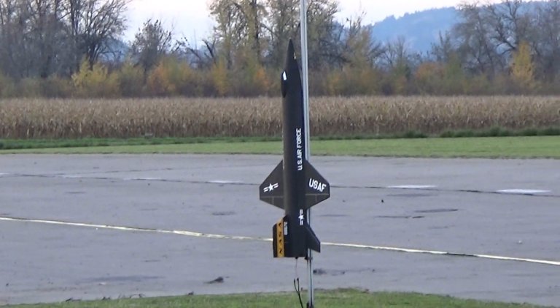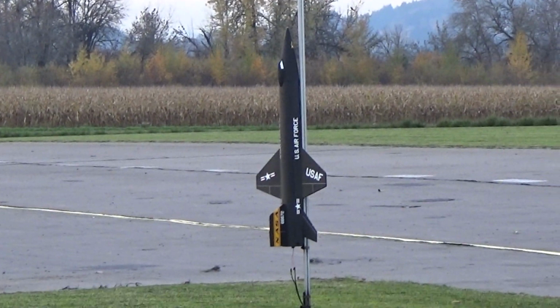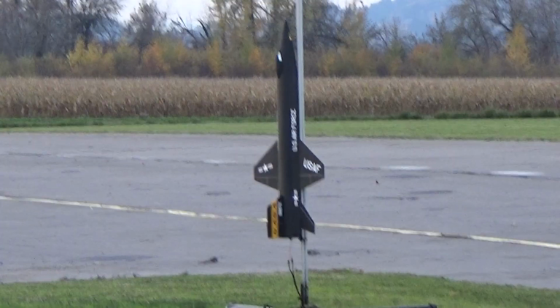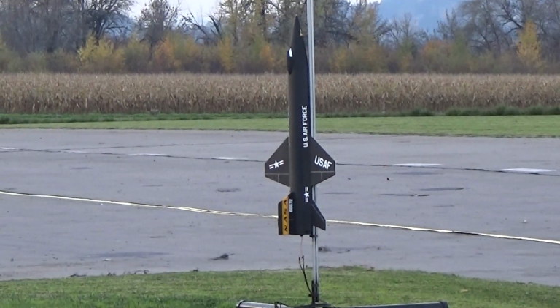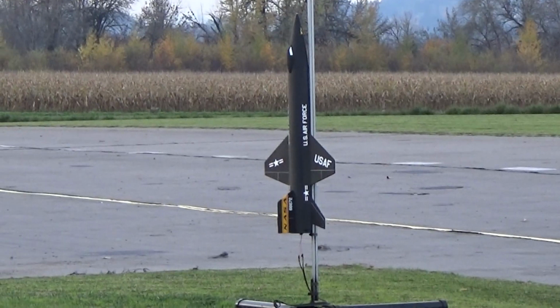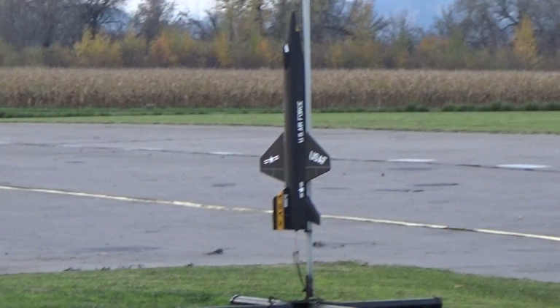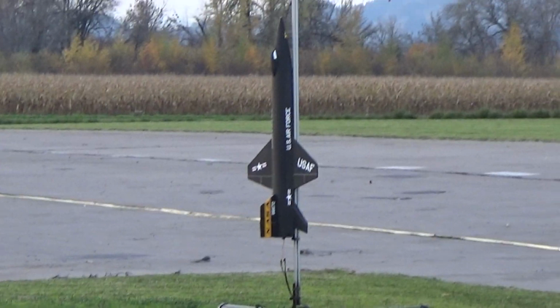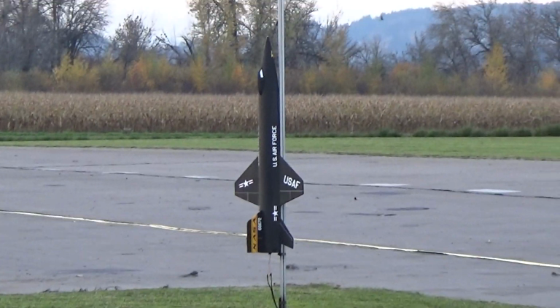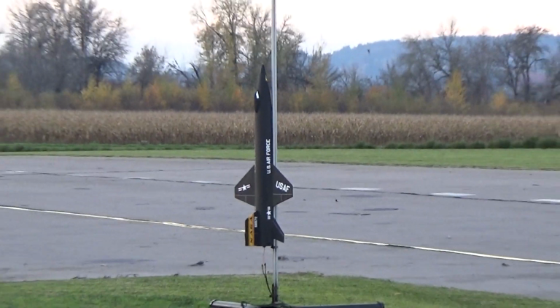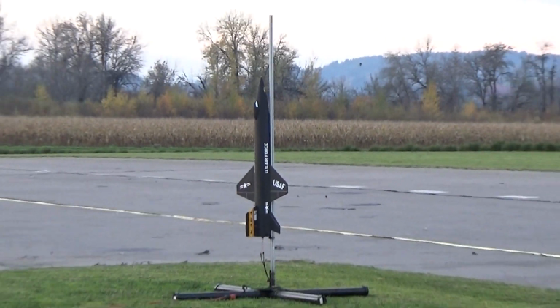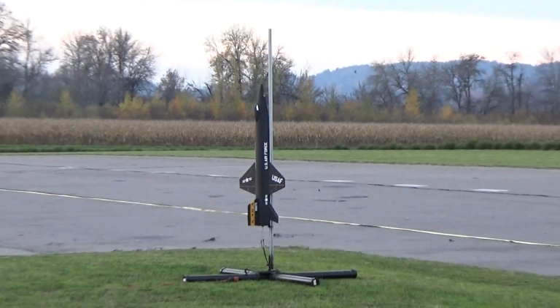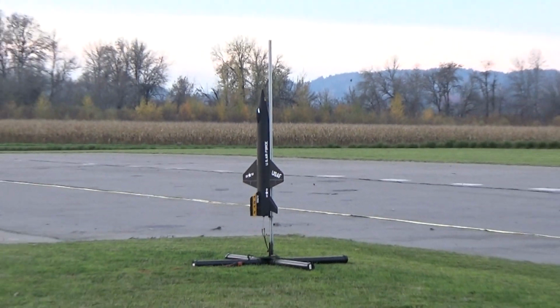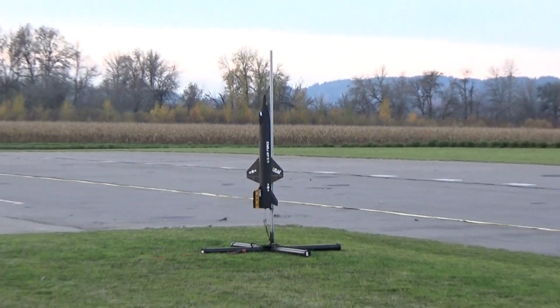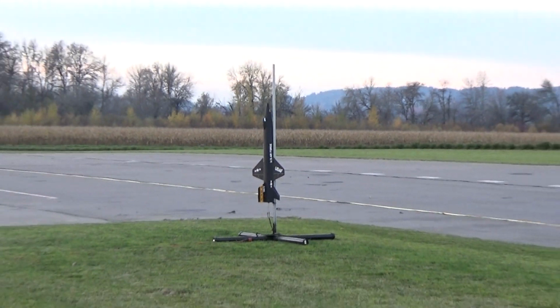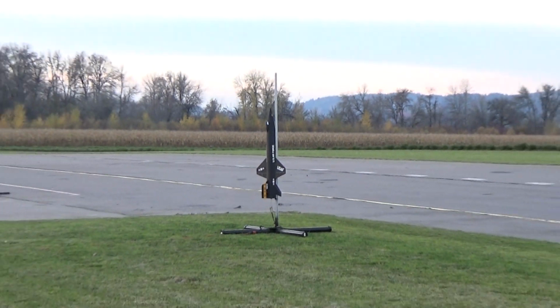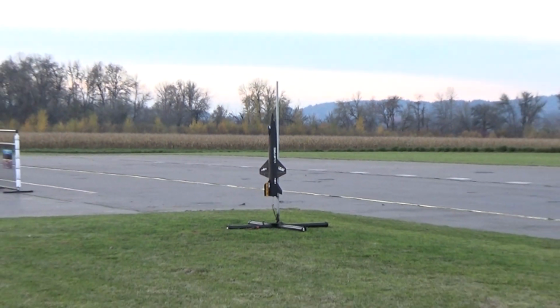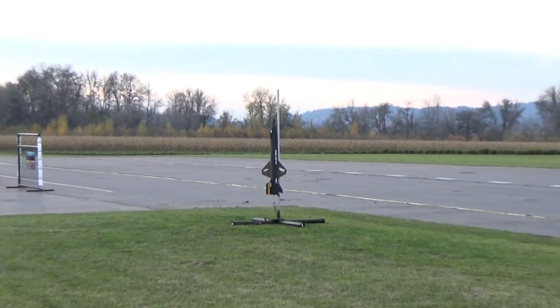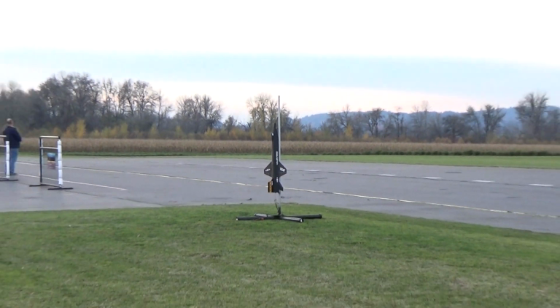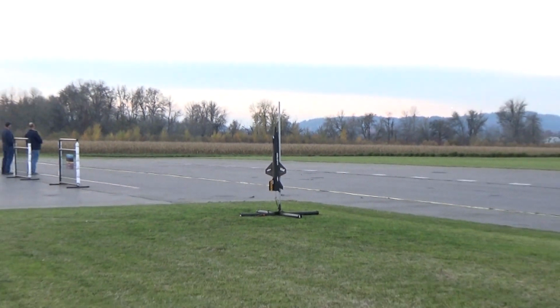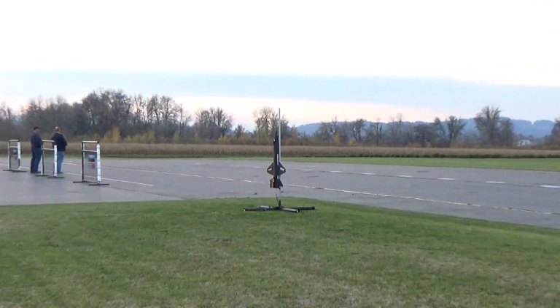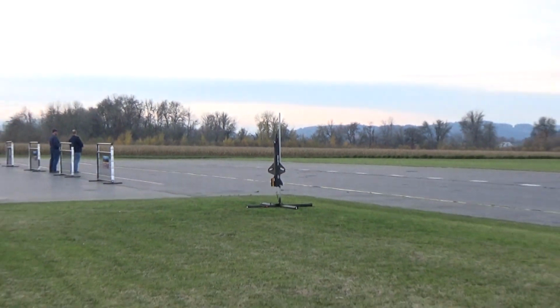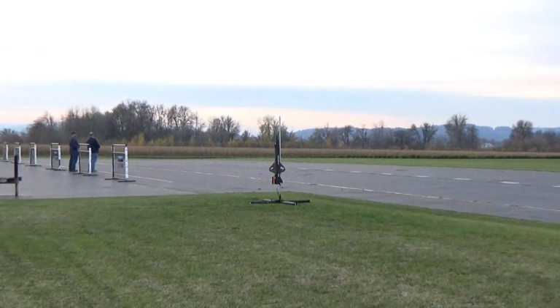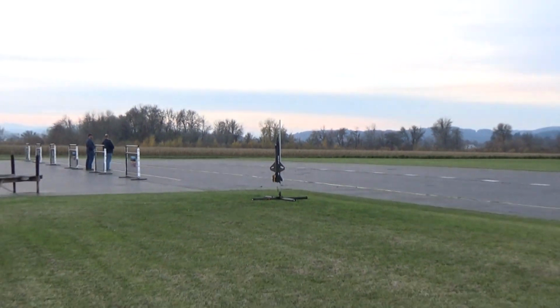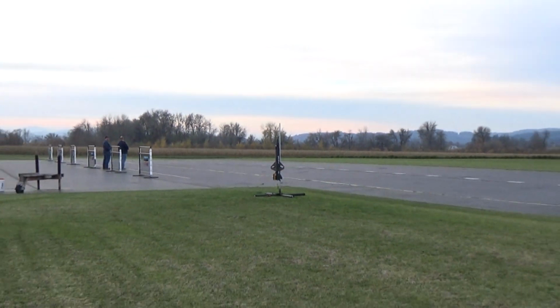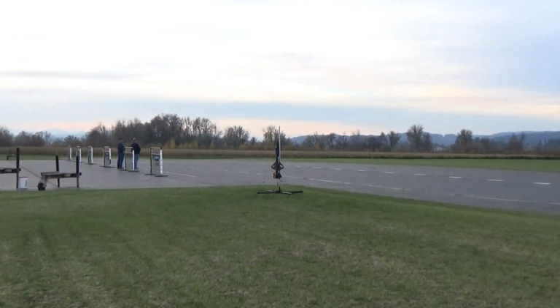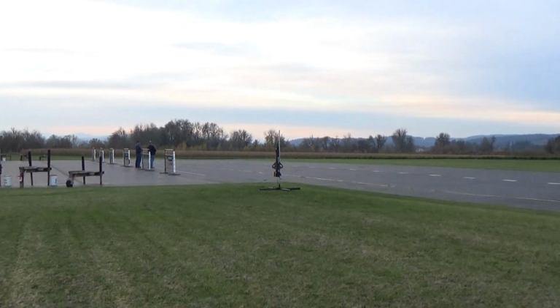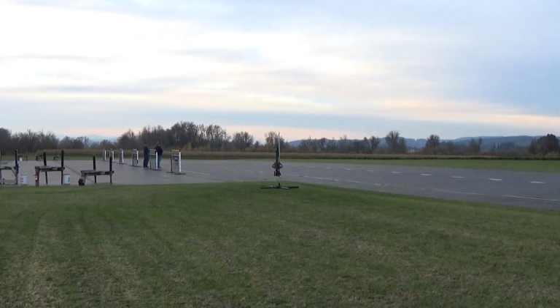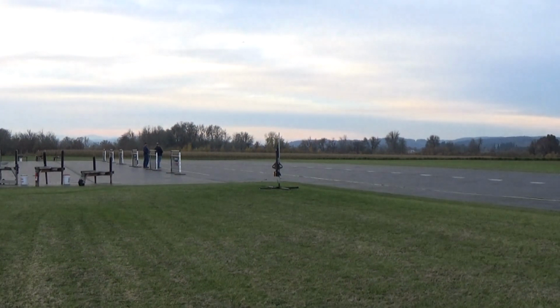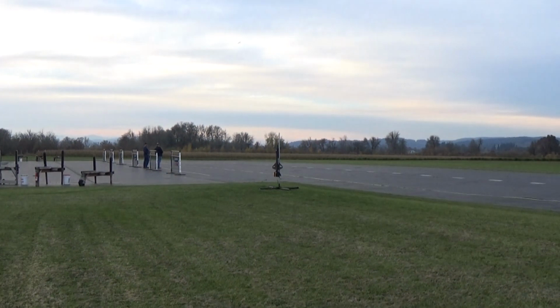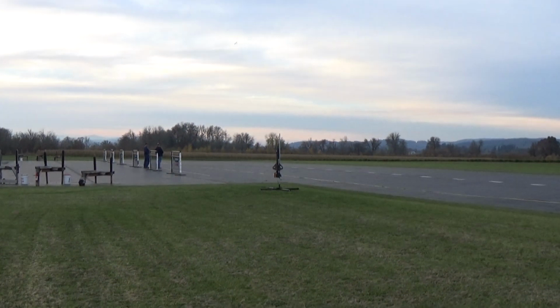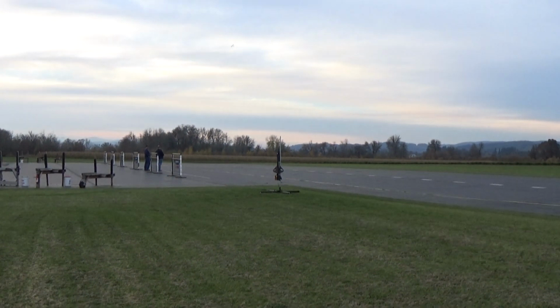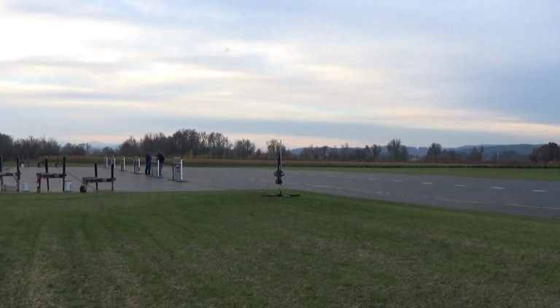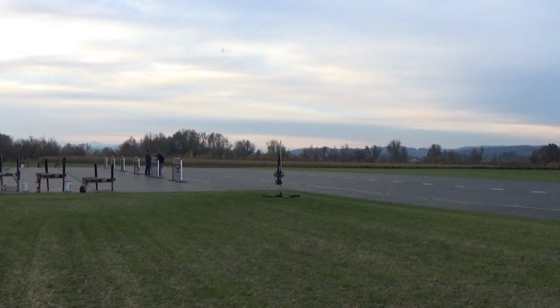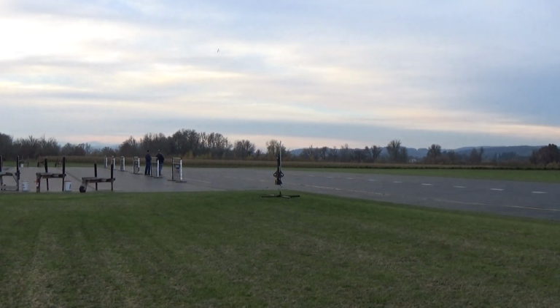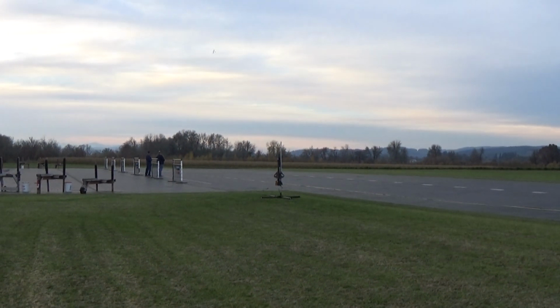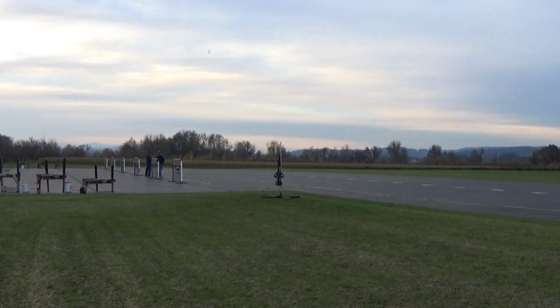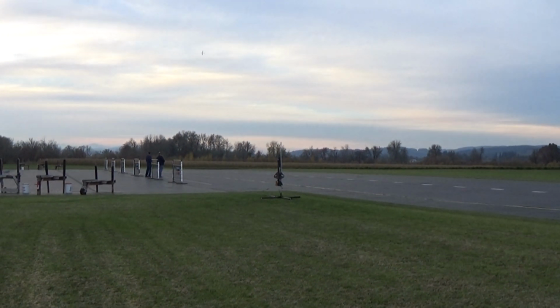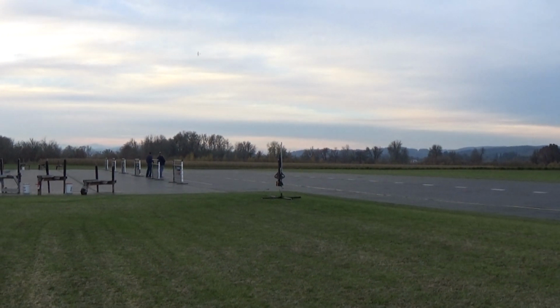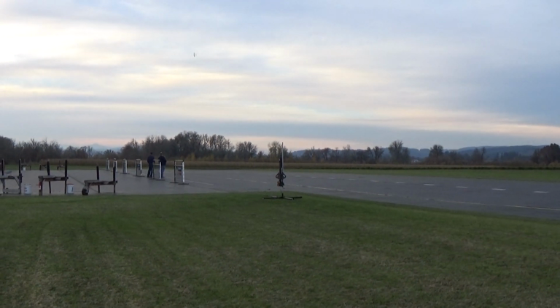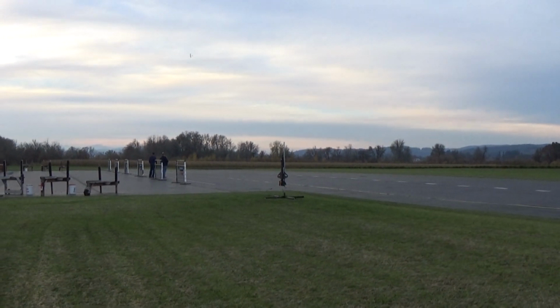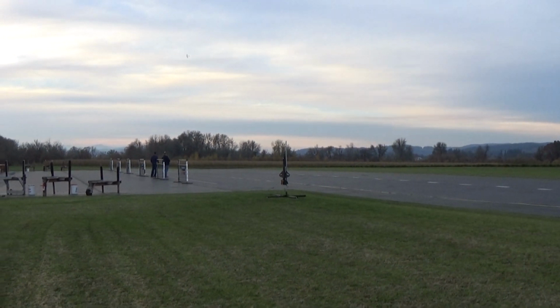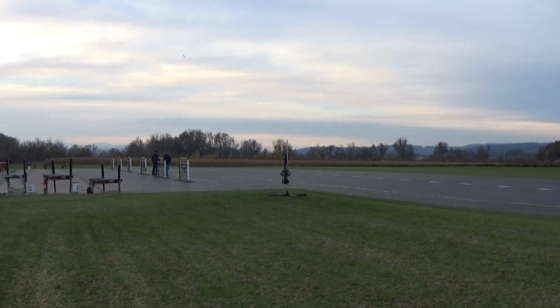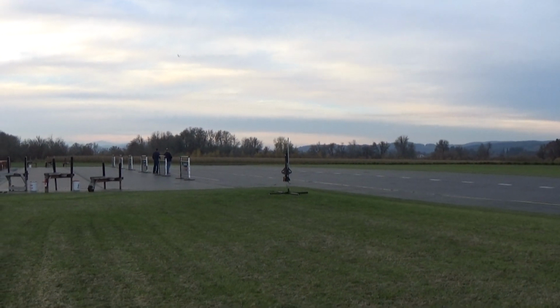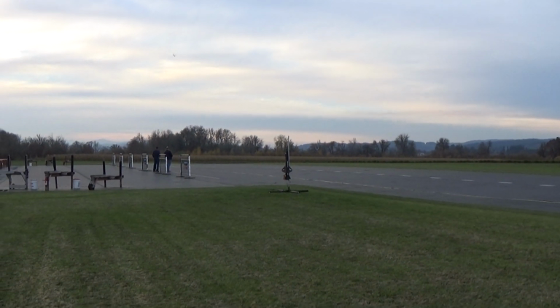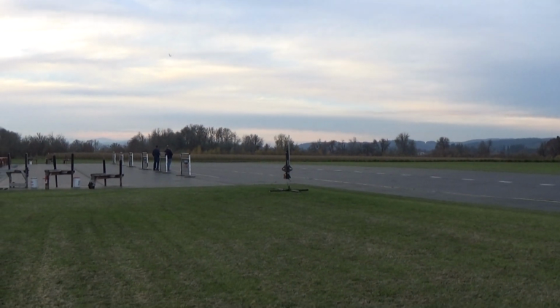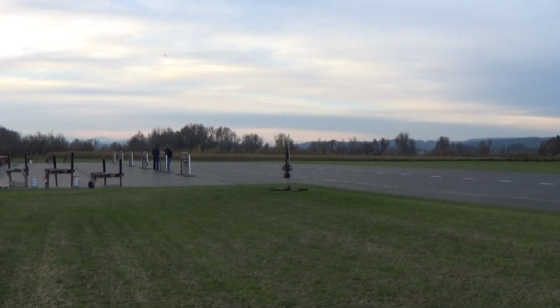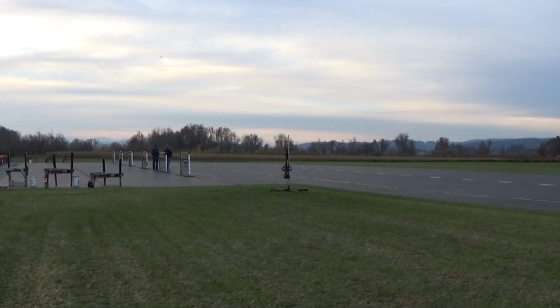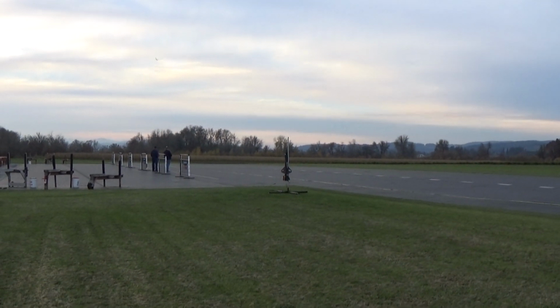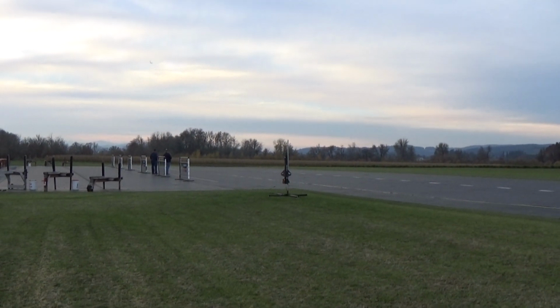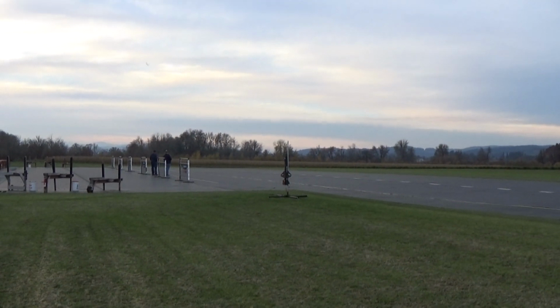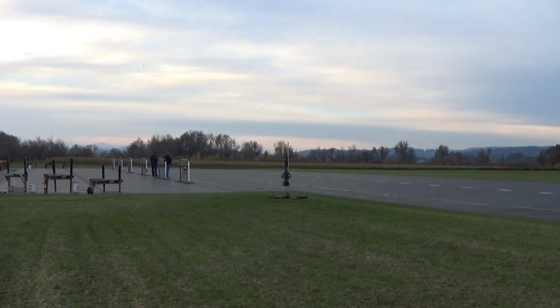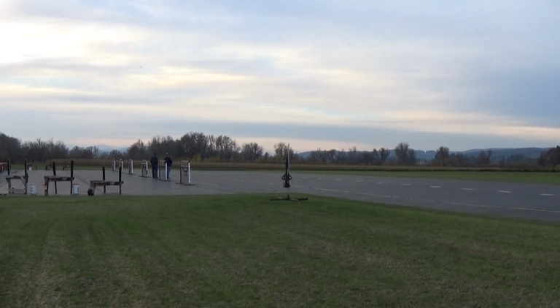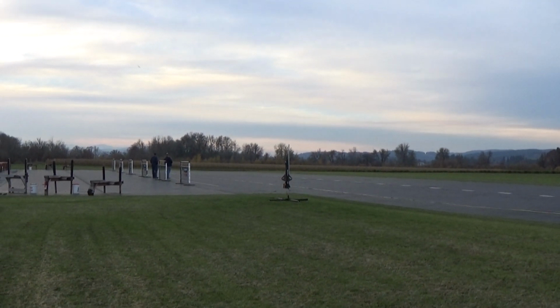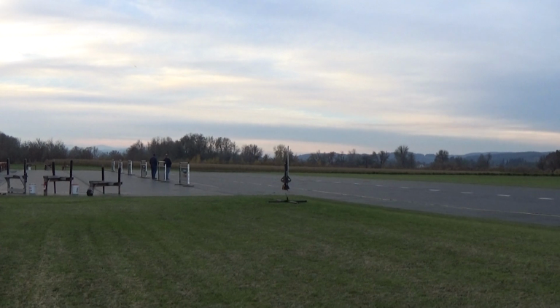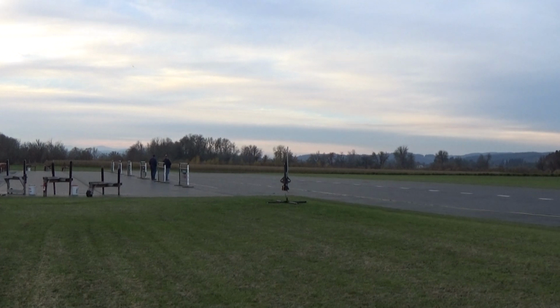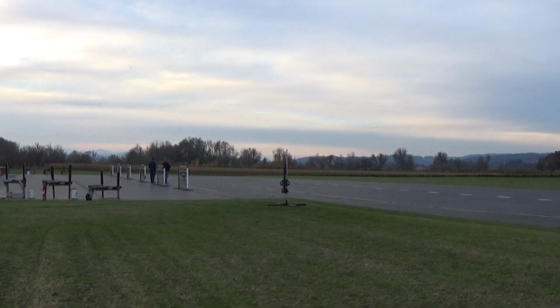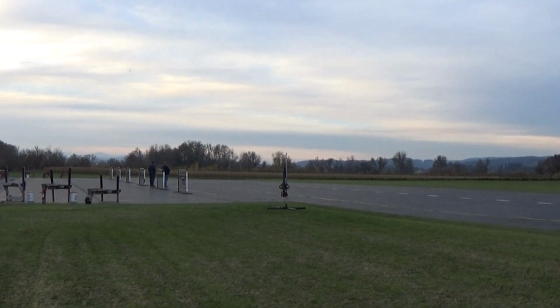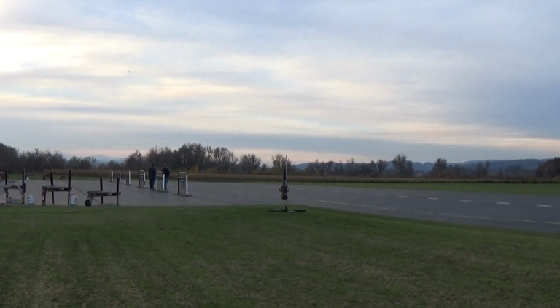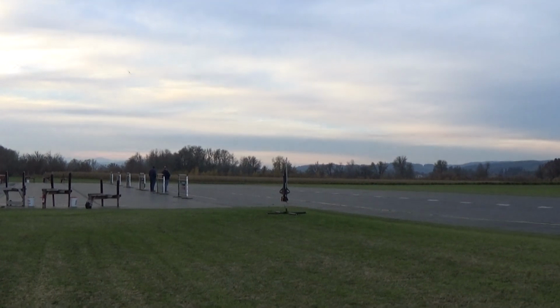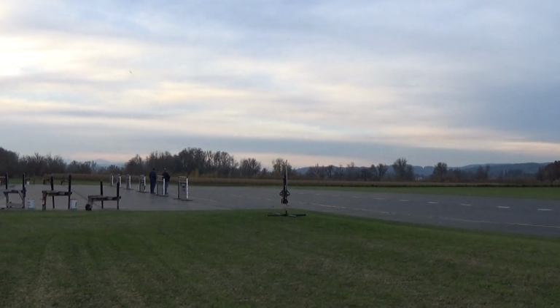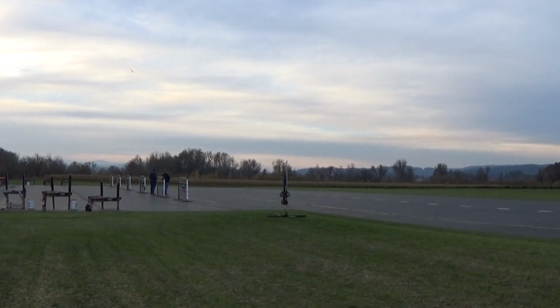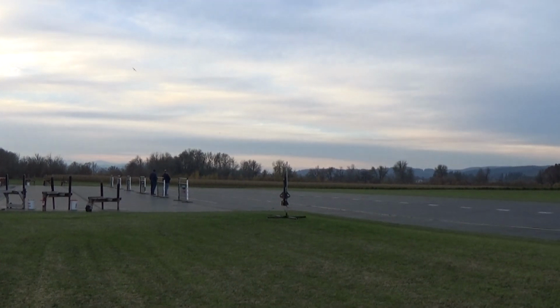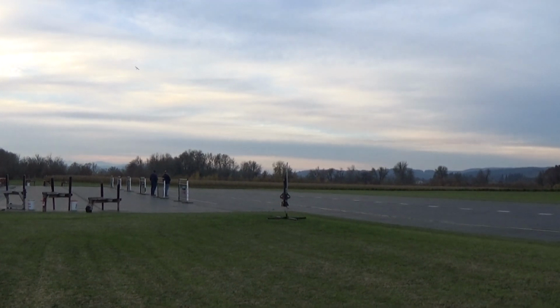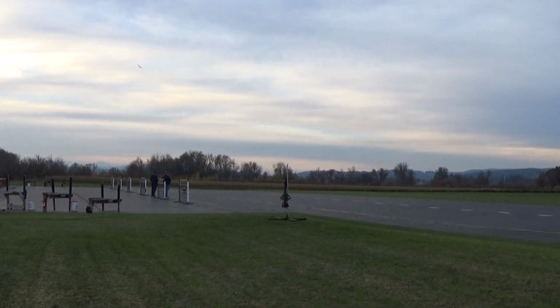Ready, Nick? Yep. Alright, taking off: 5, 4, 3, 2, 1.